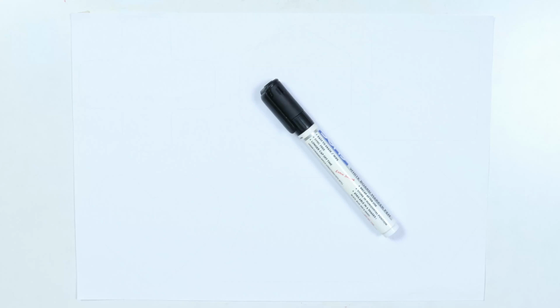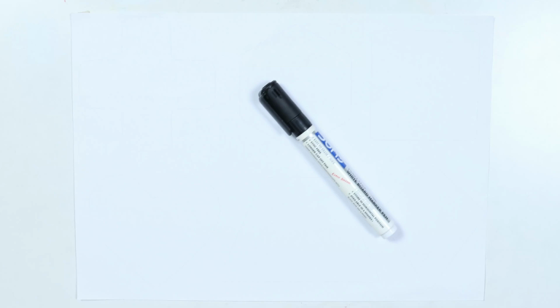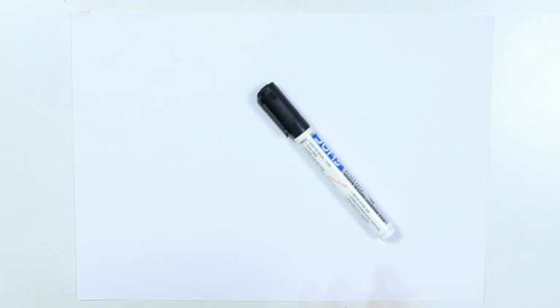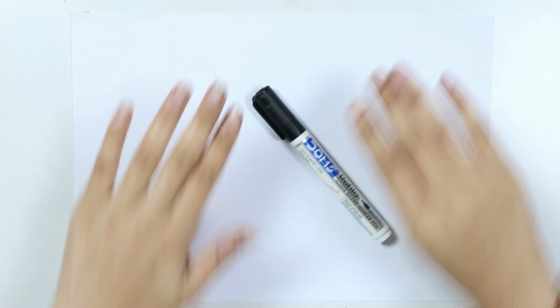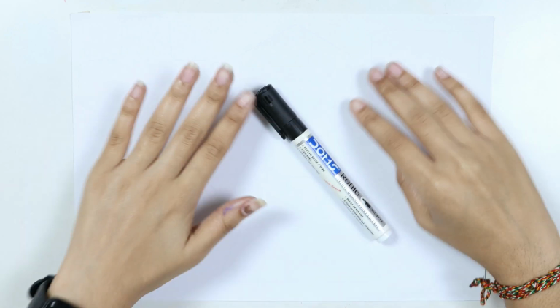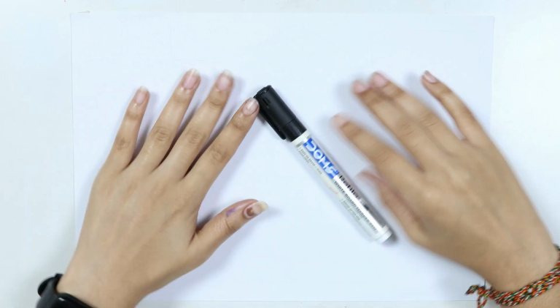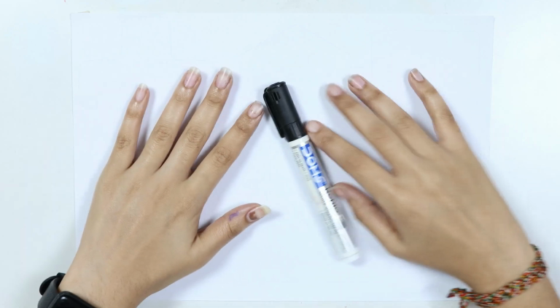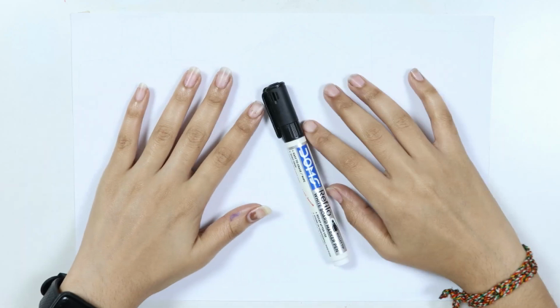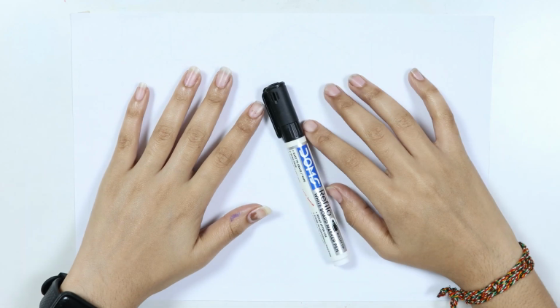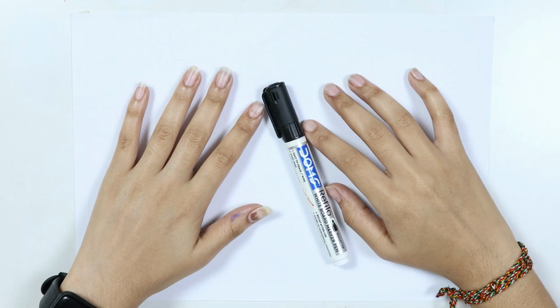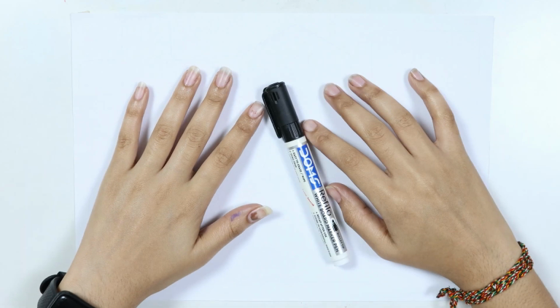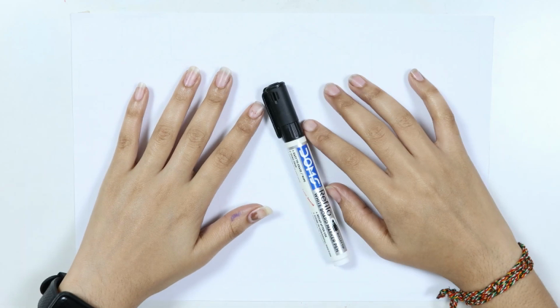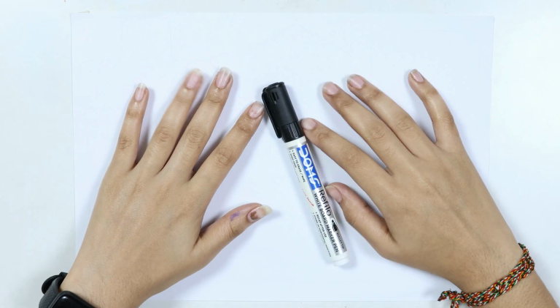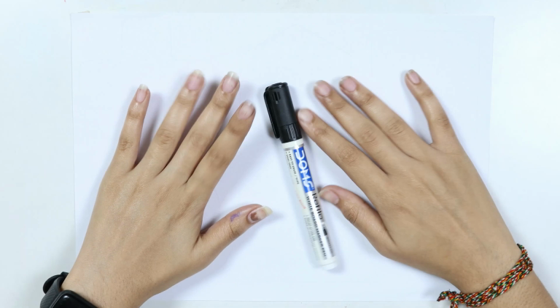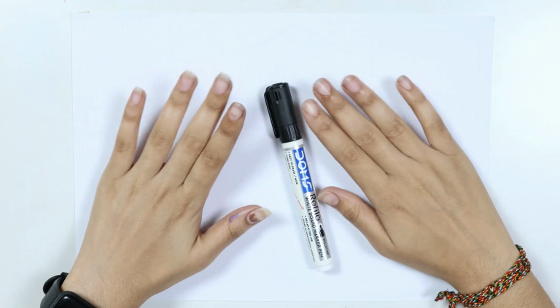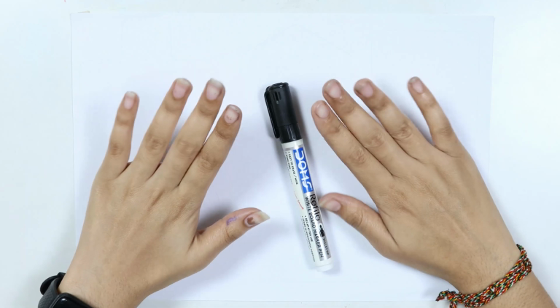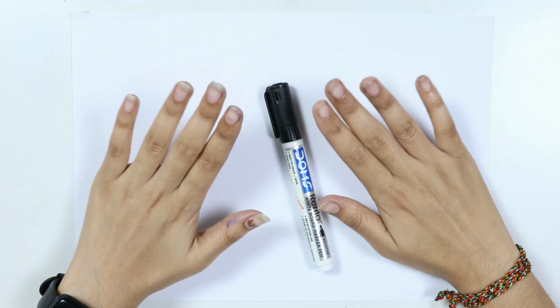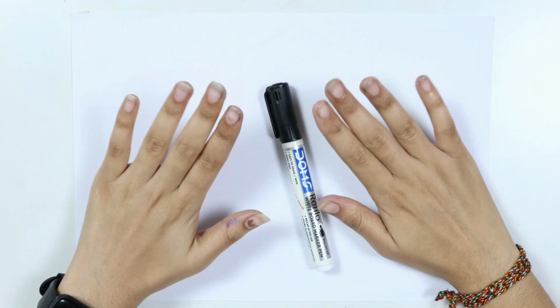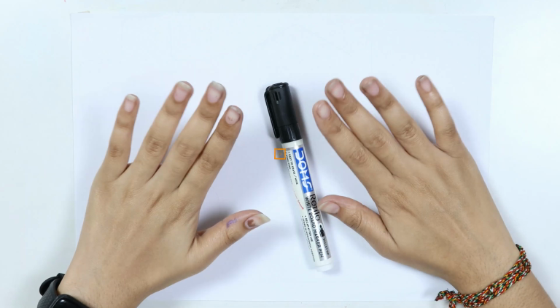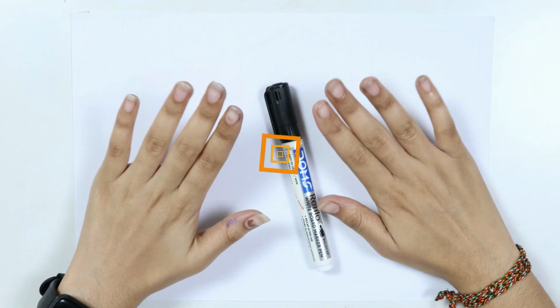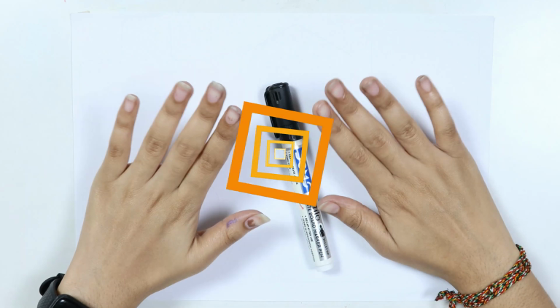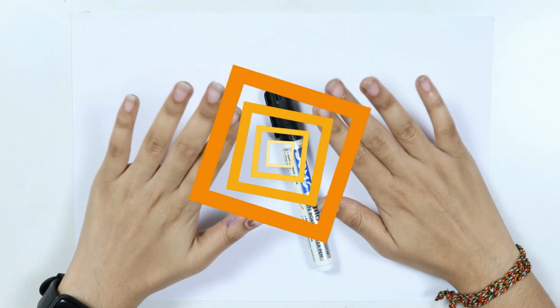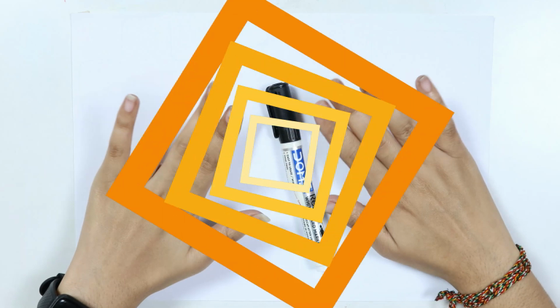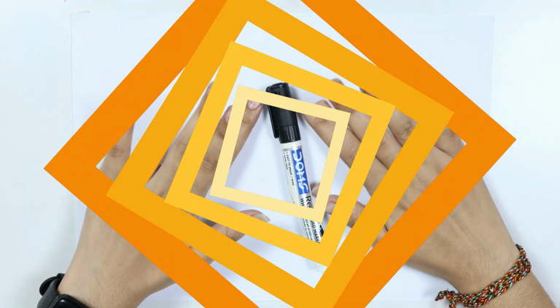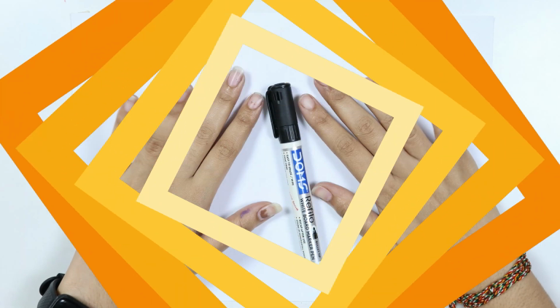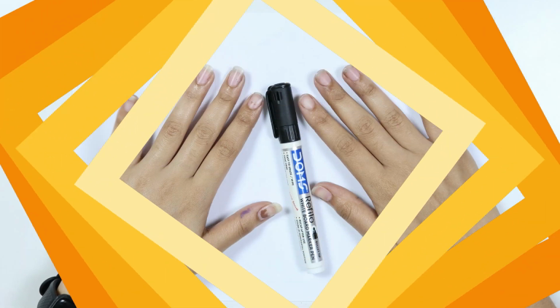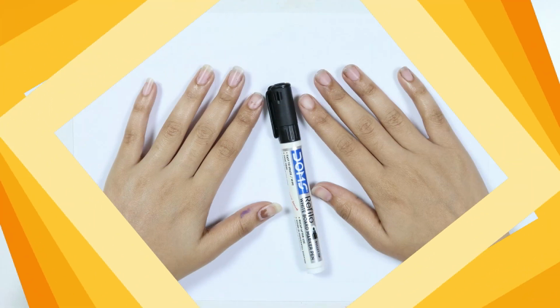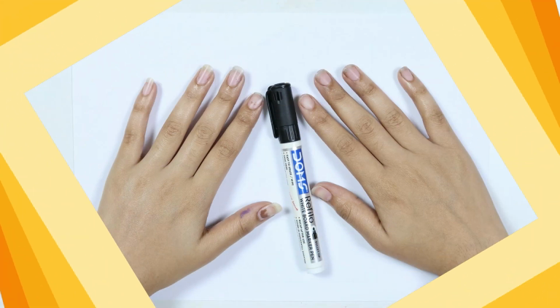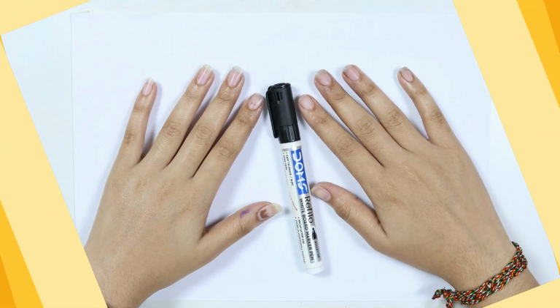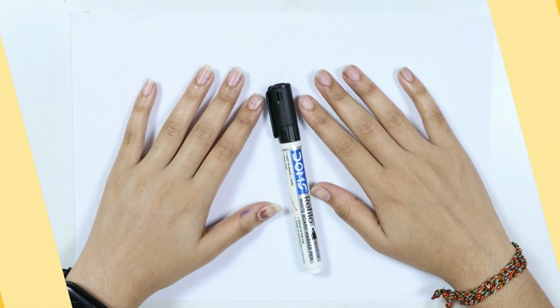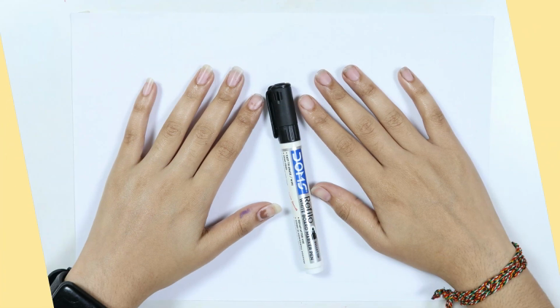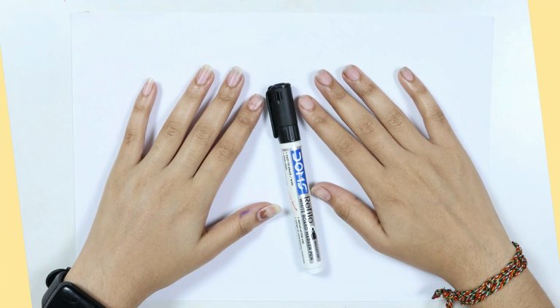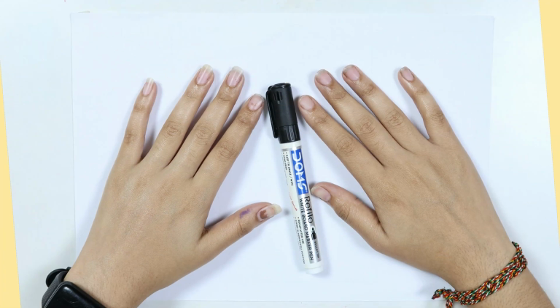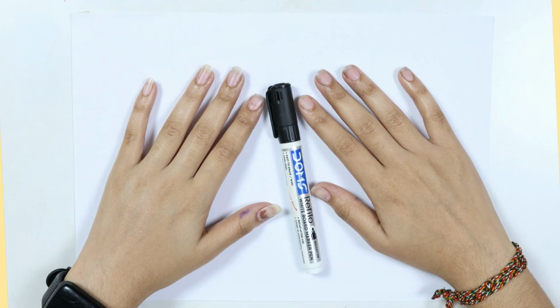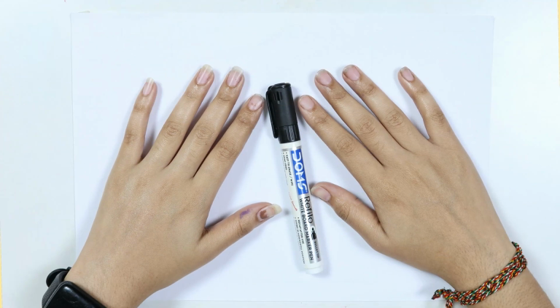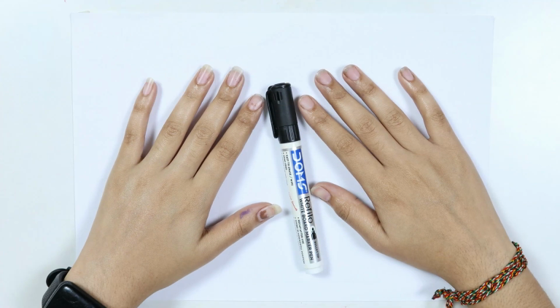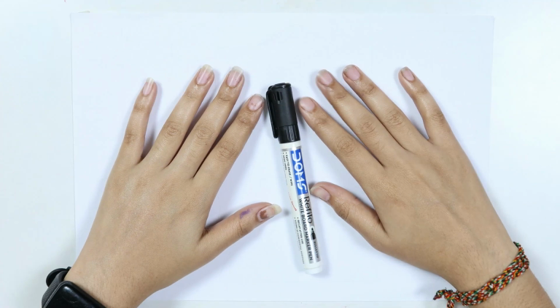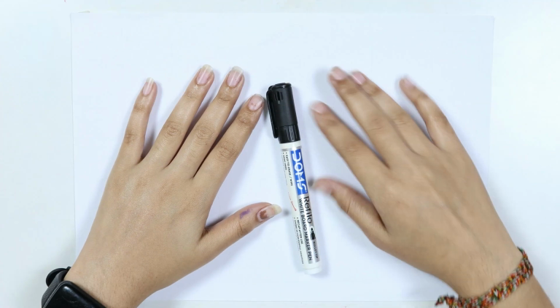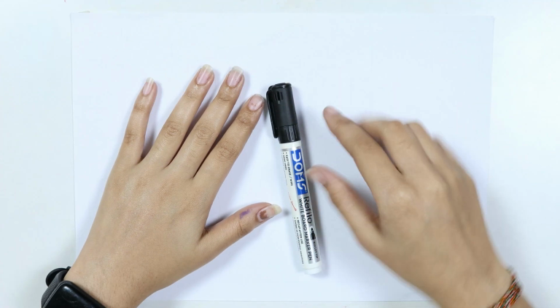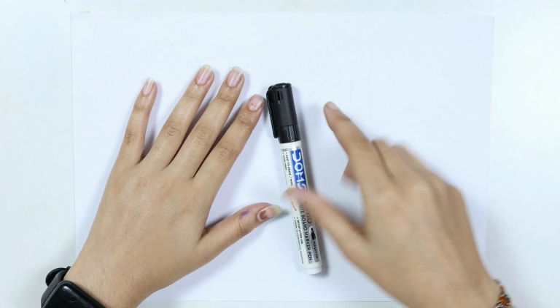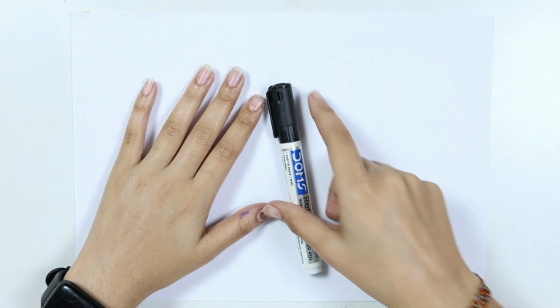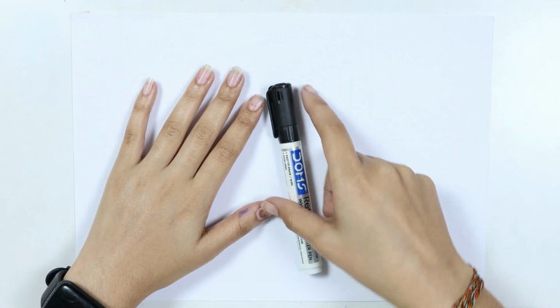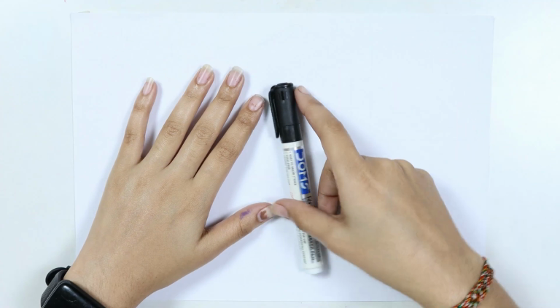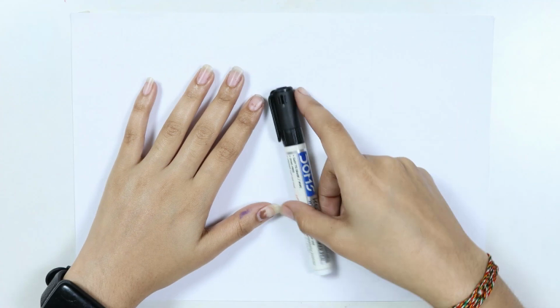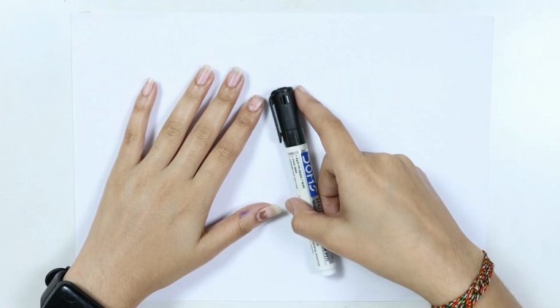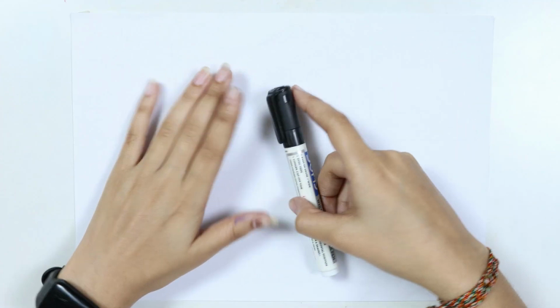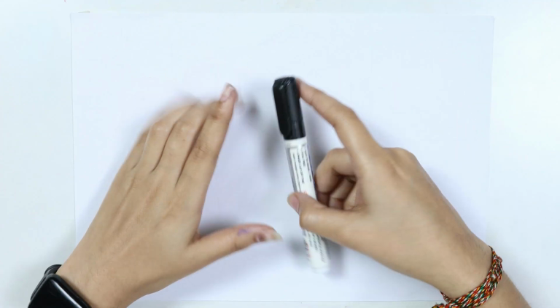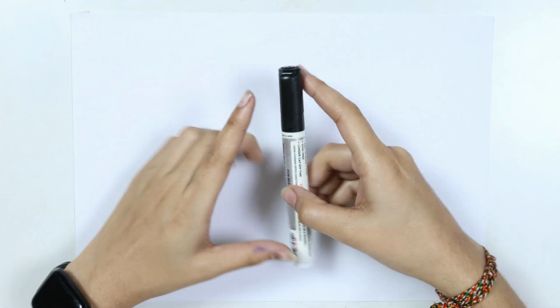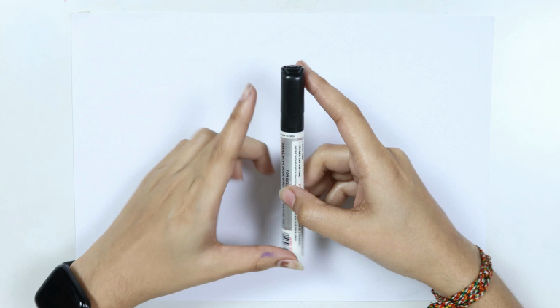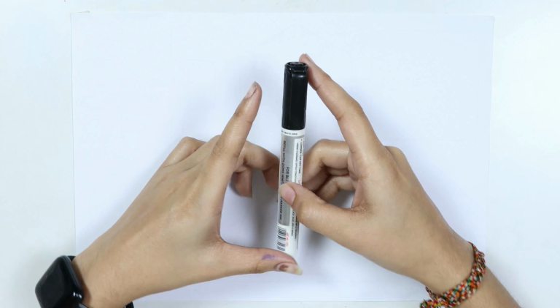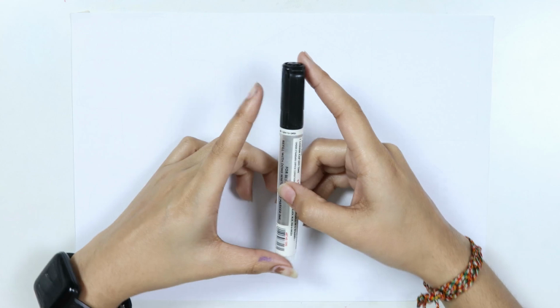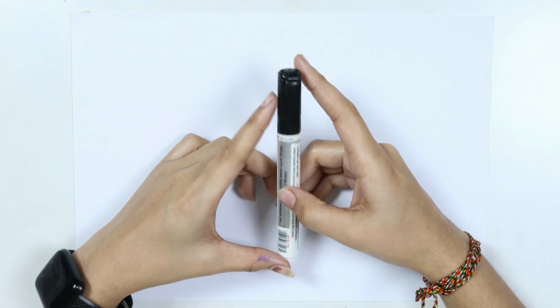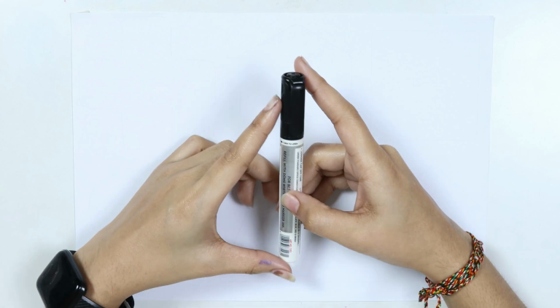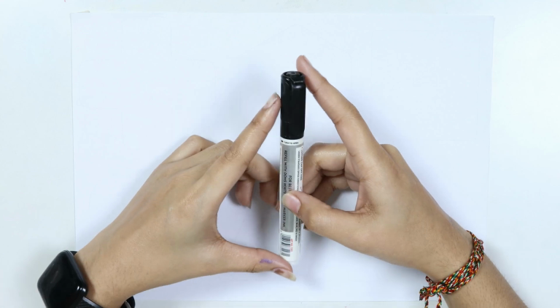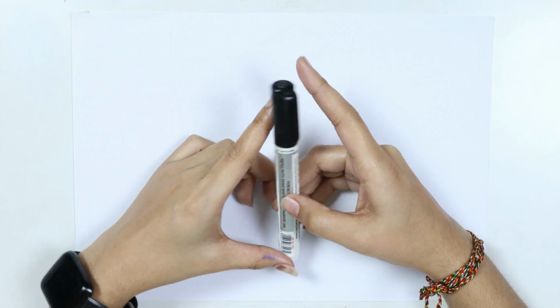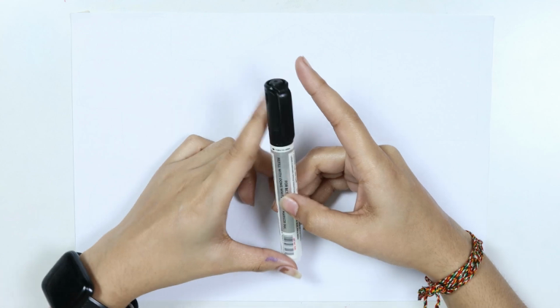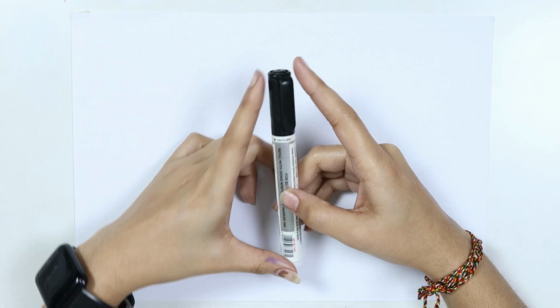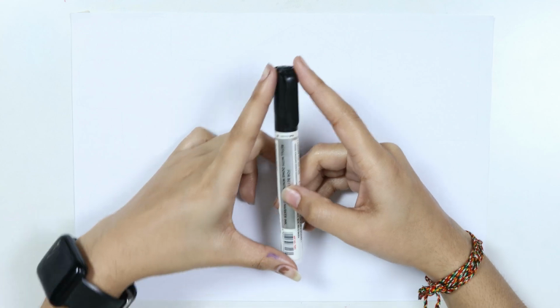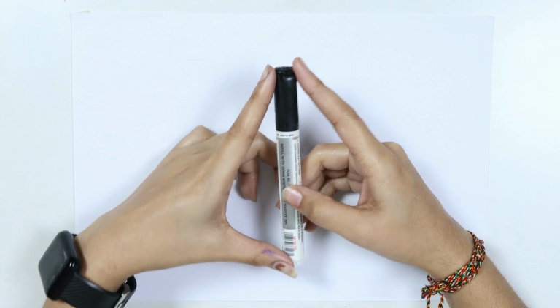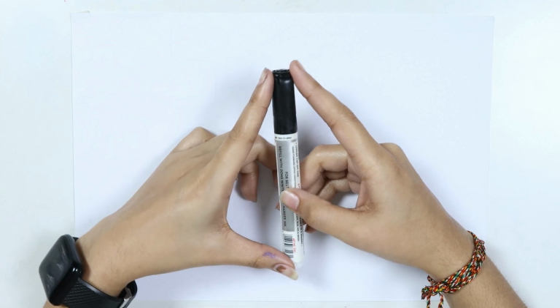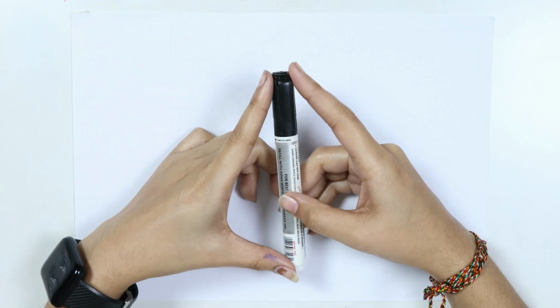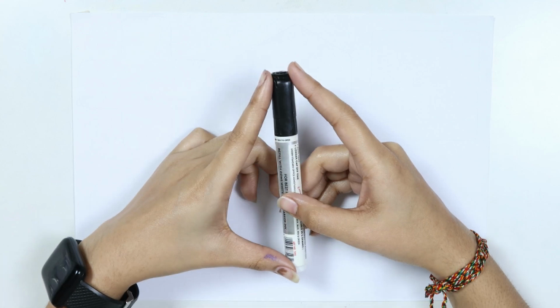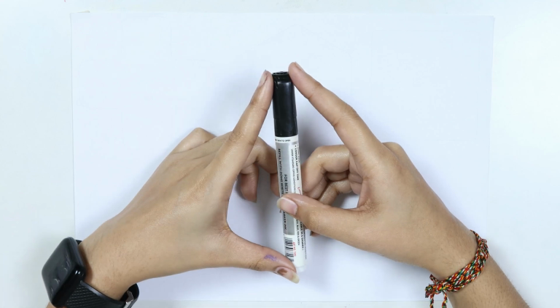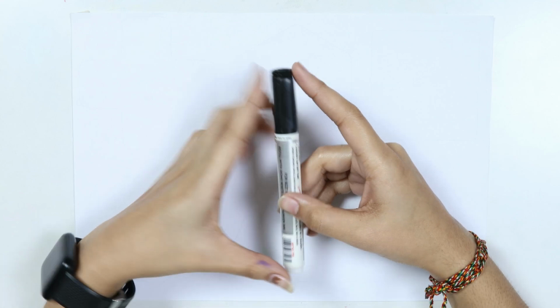Hello kids, welcome to cute cute study. Let's learn to draw some toadies eggs.